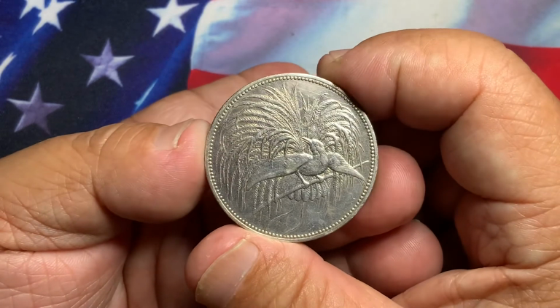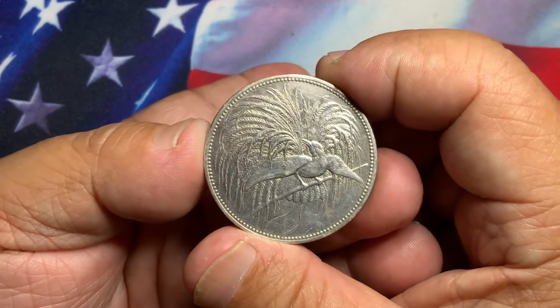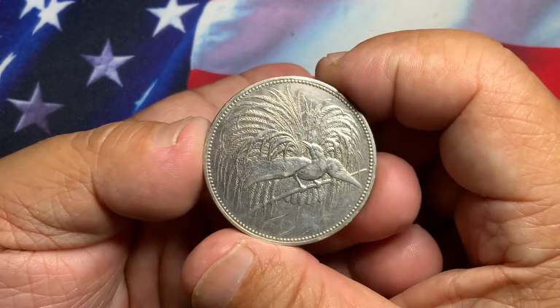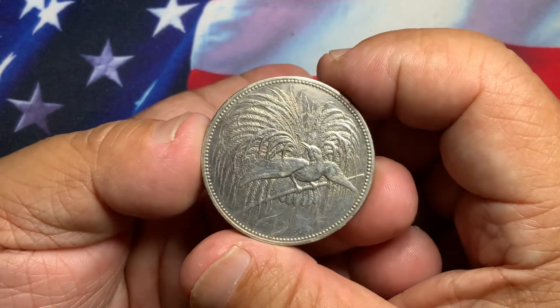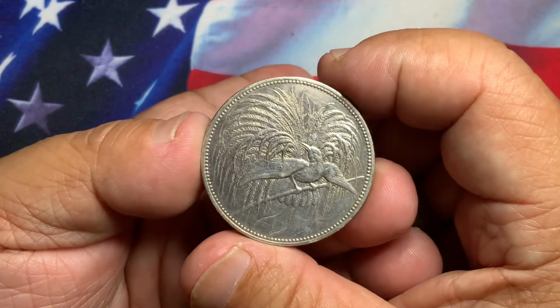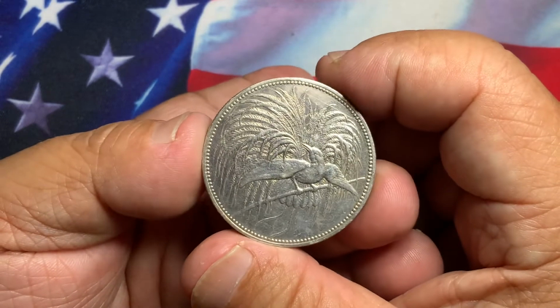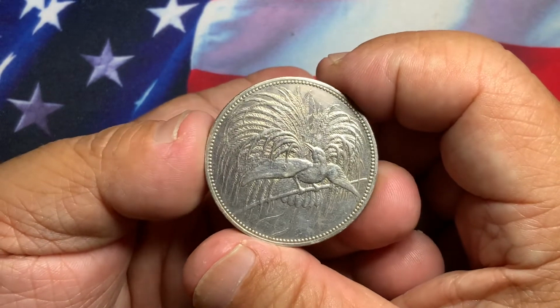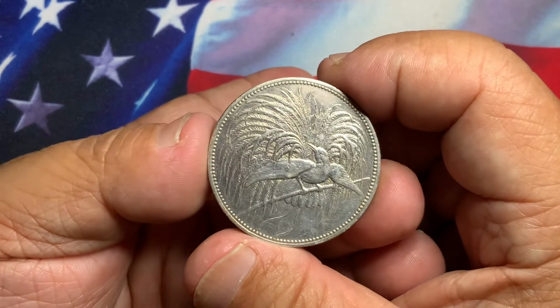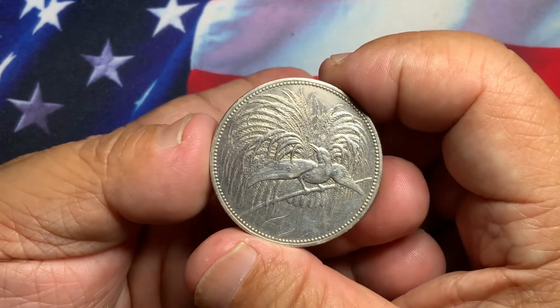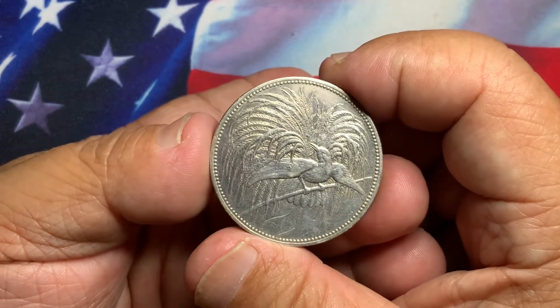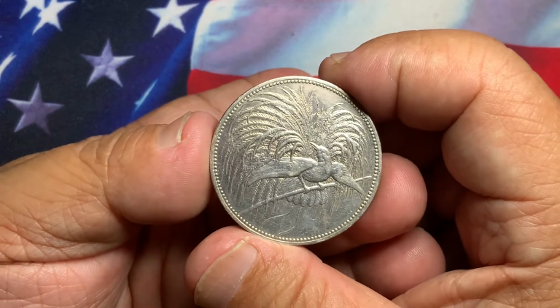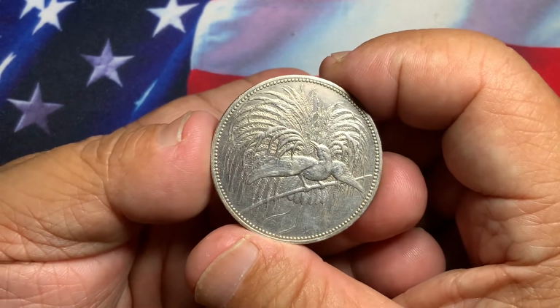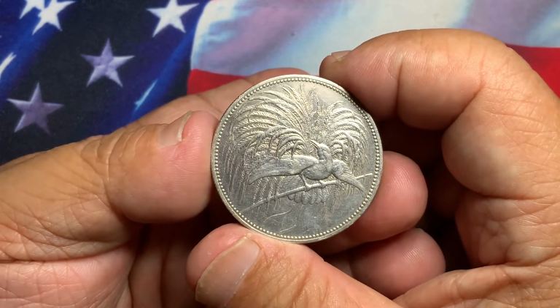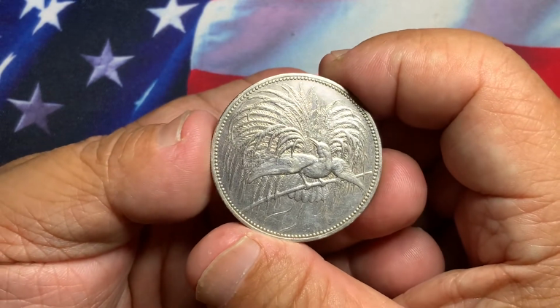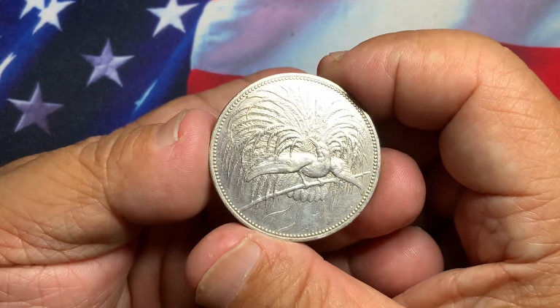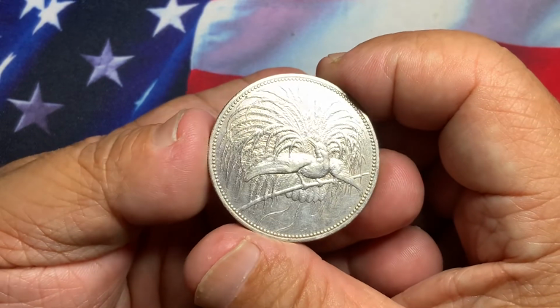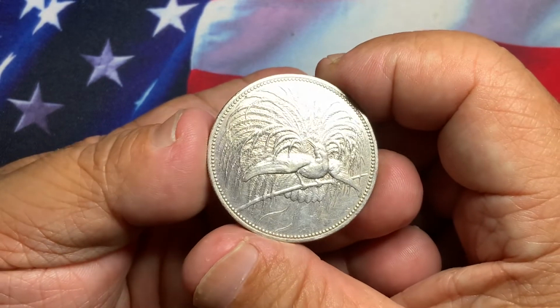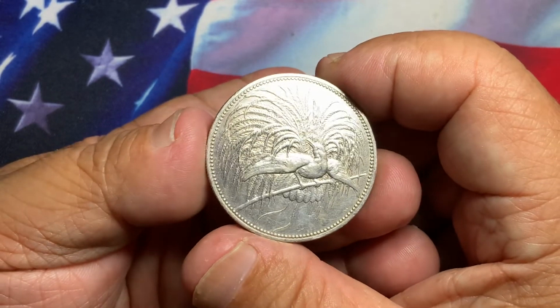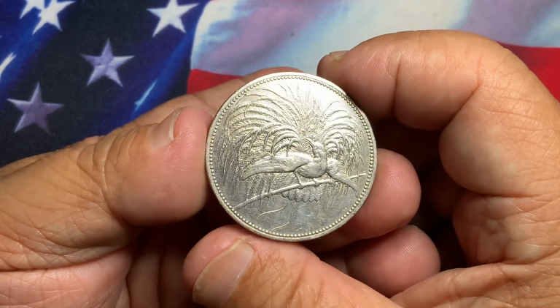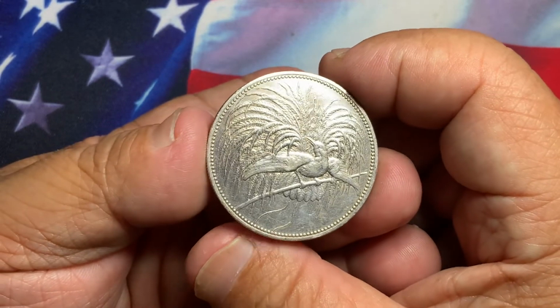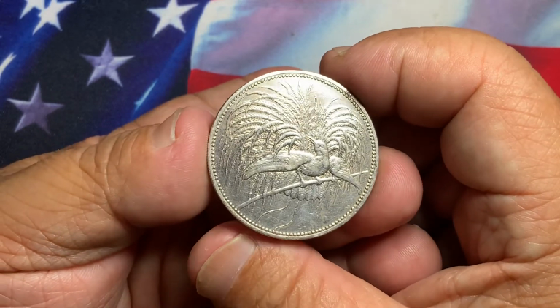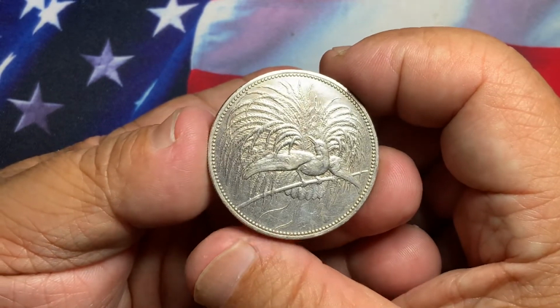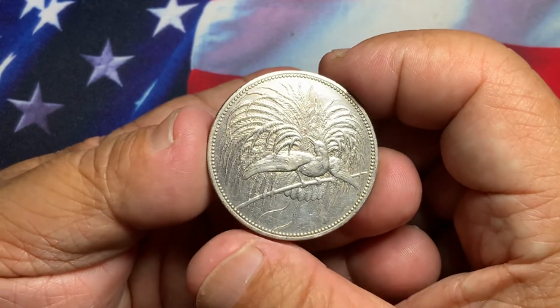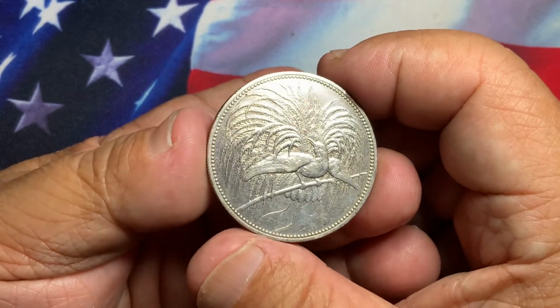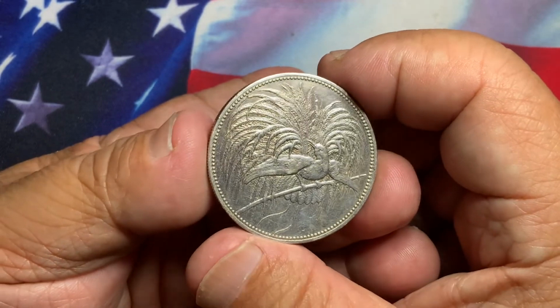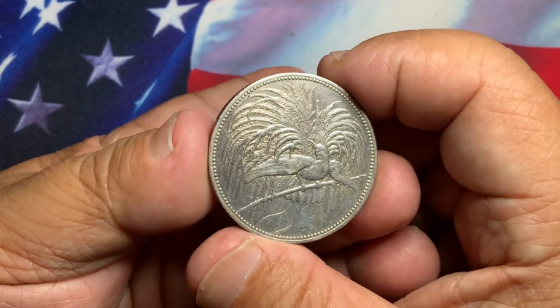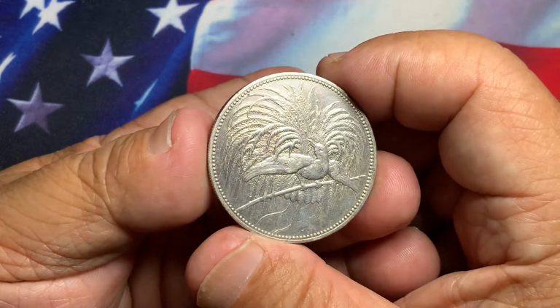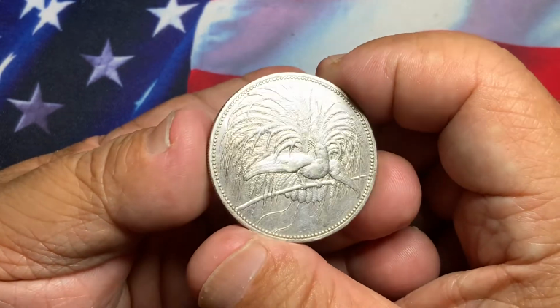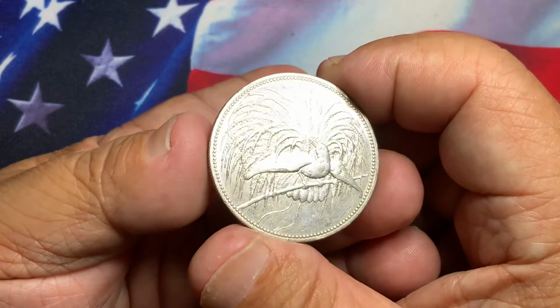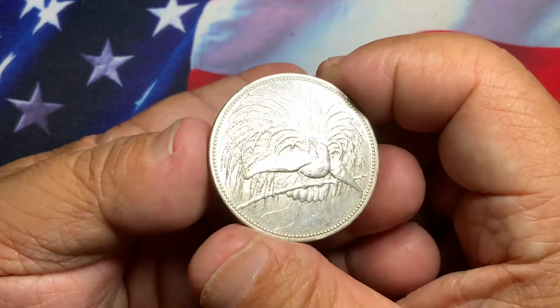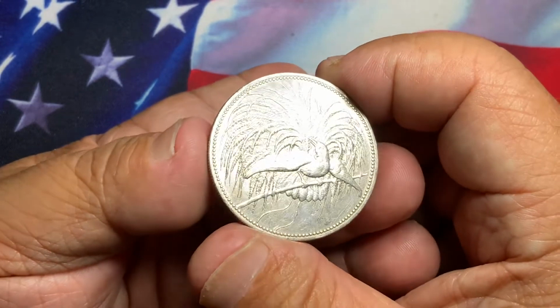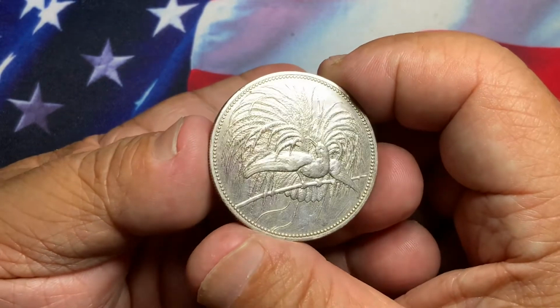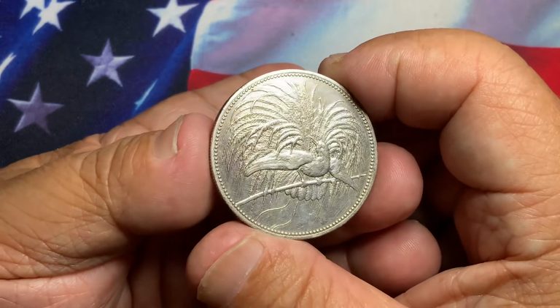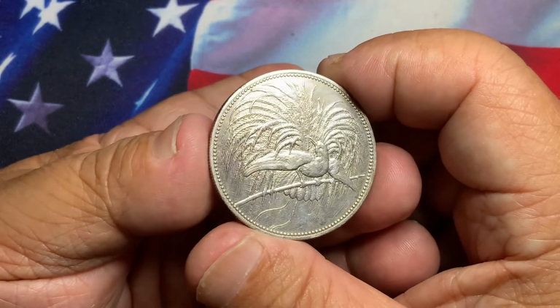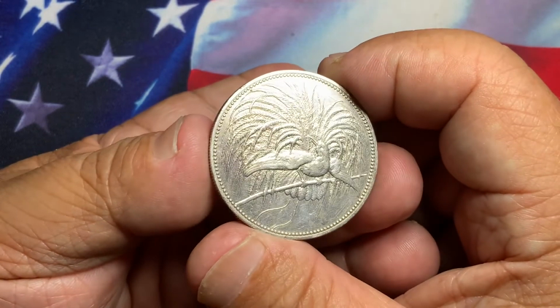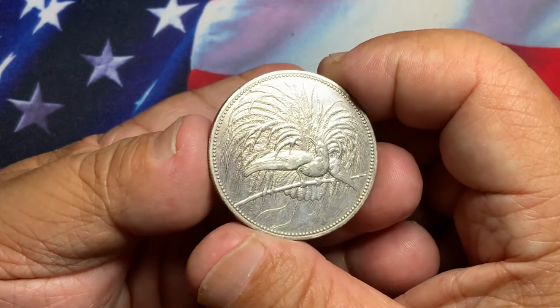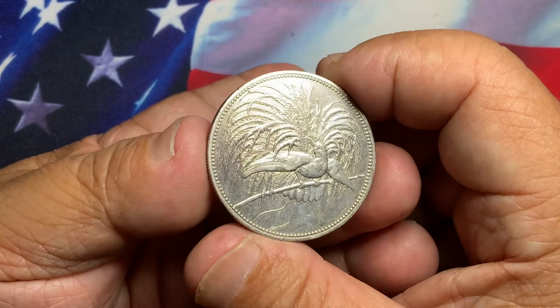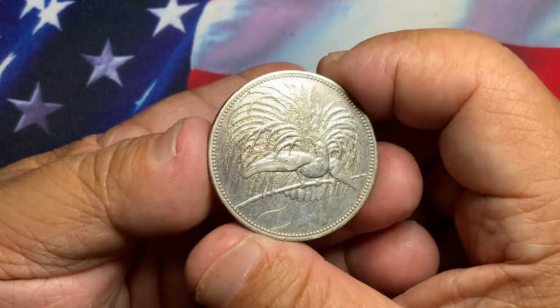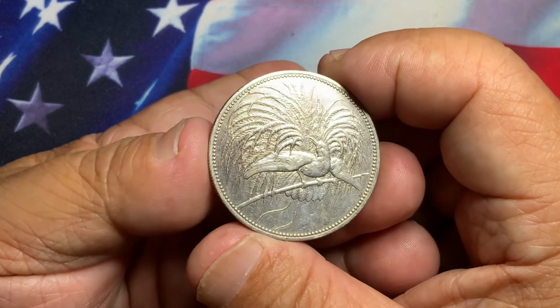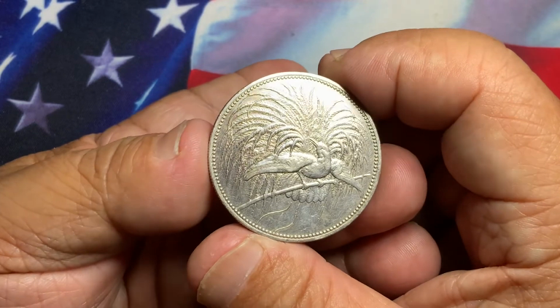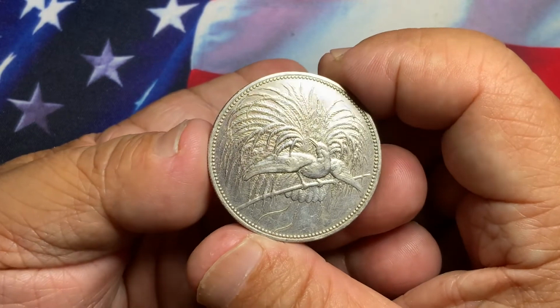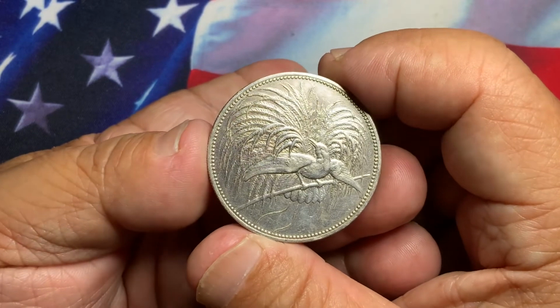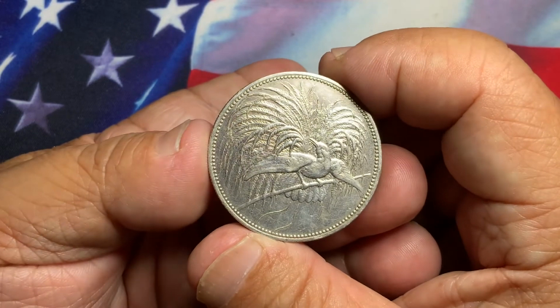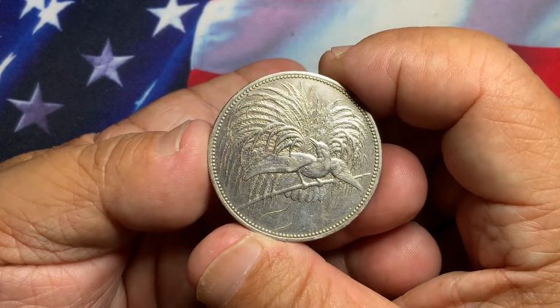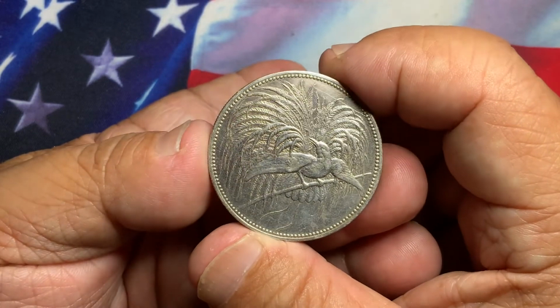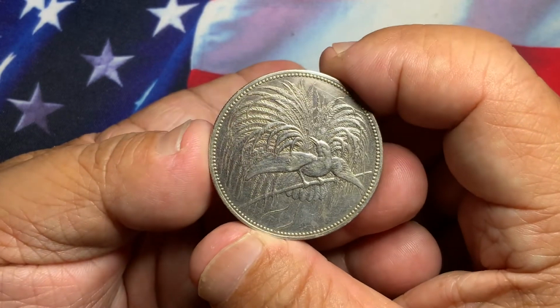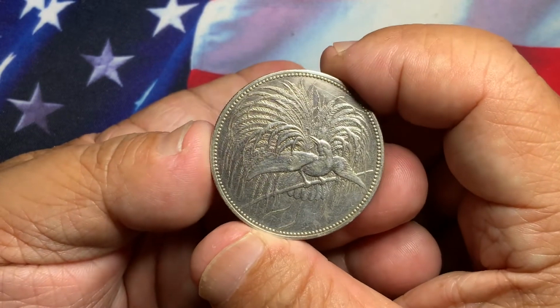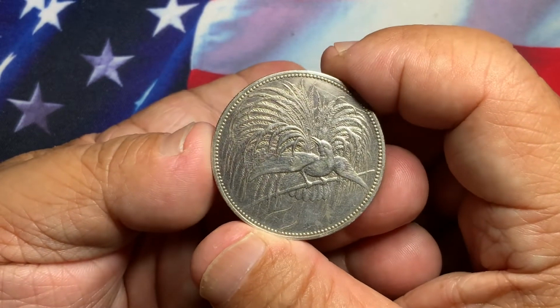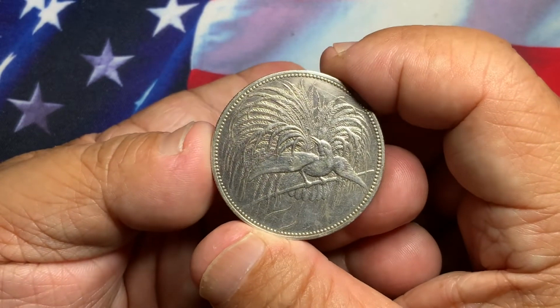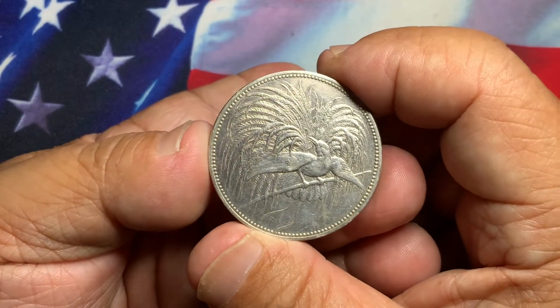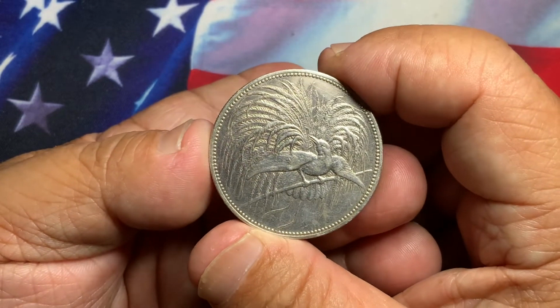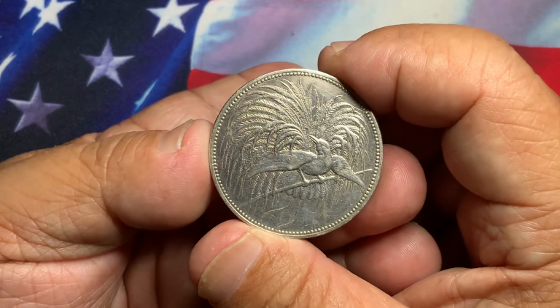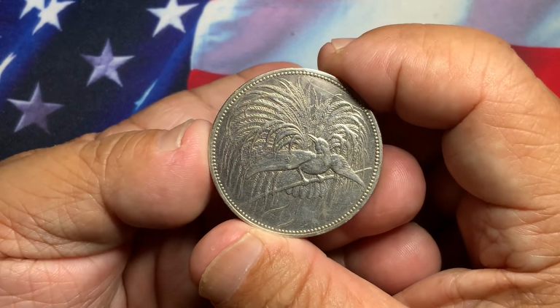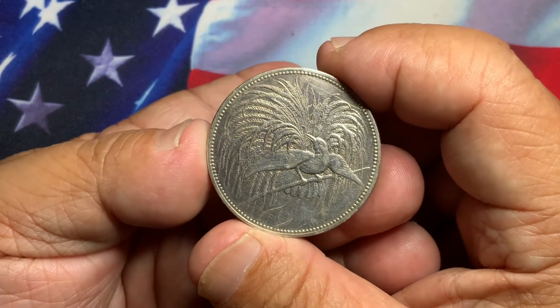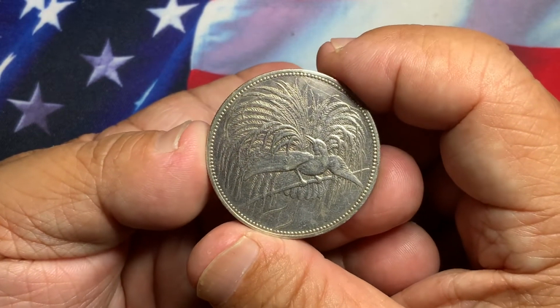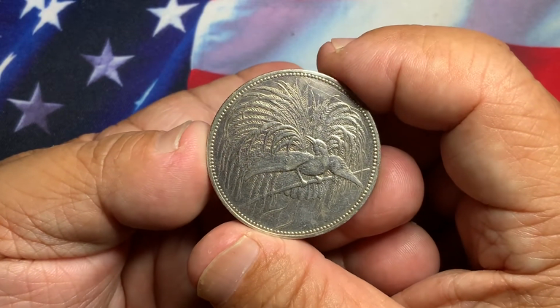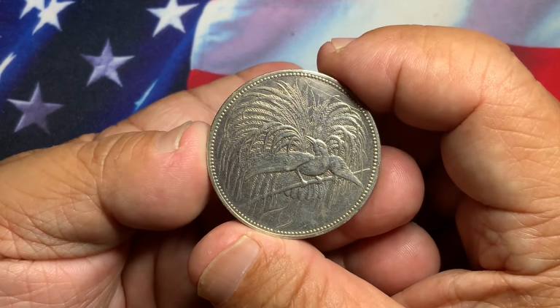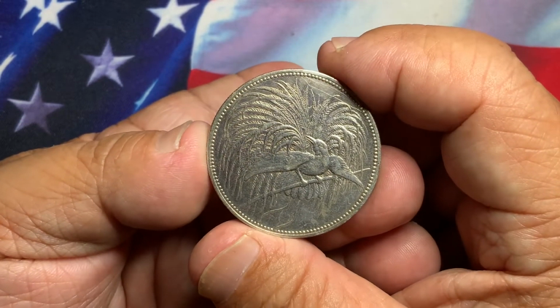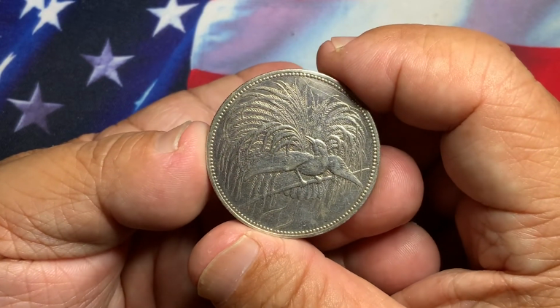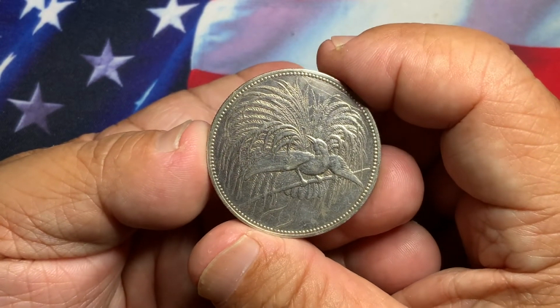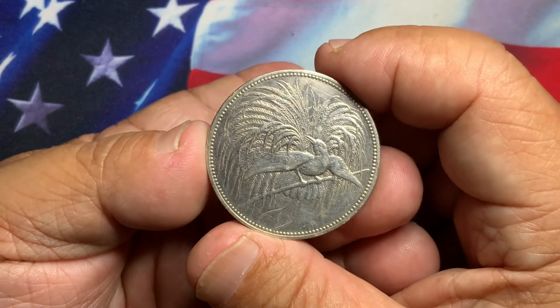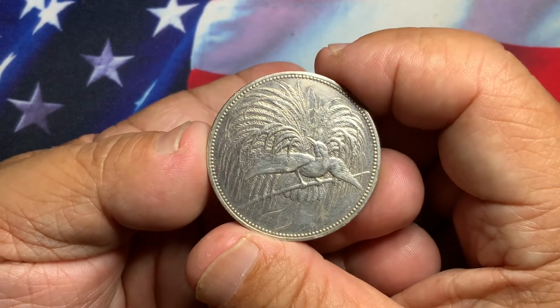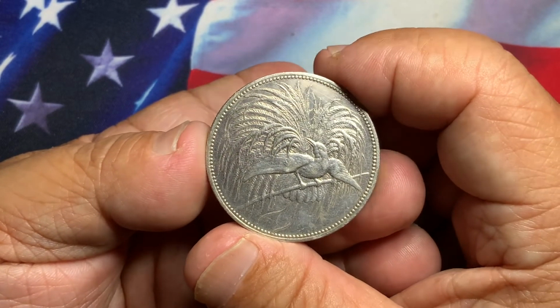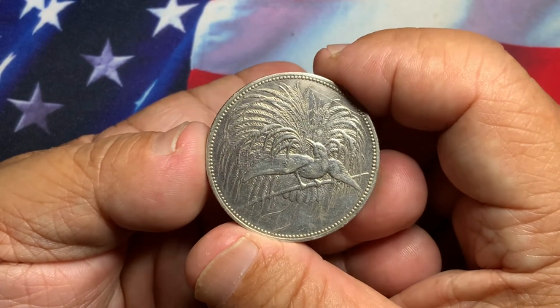Highly desirable by world collectors and U.S. collectors alike, and of course highly in demand due to its very low mintage.